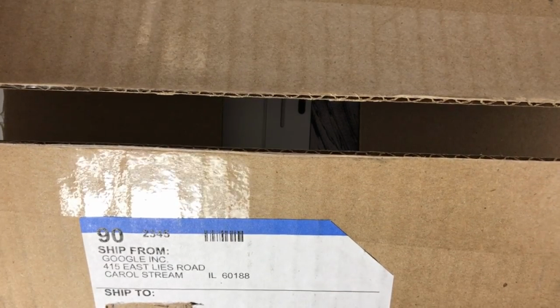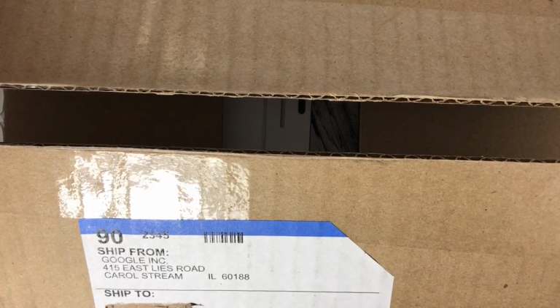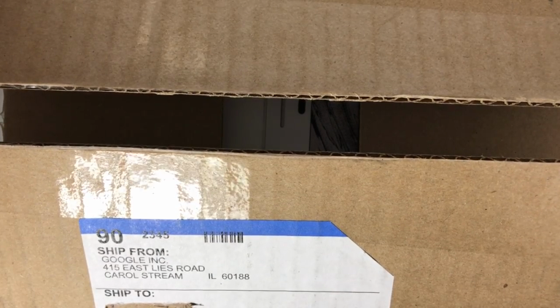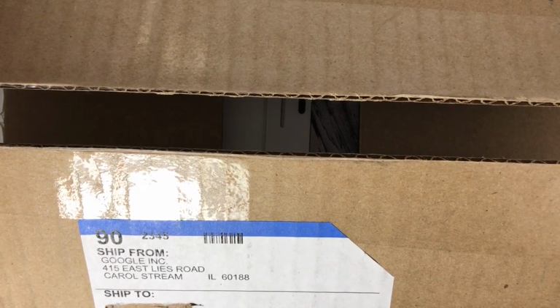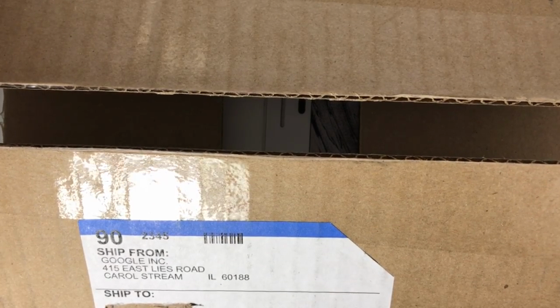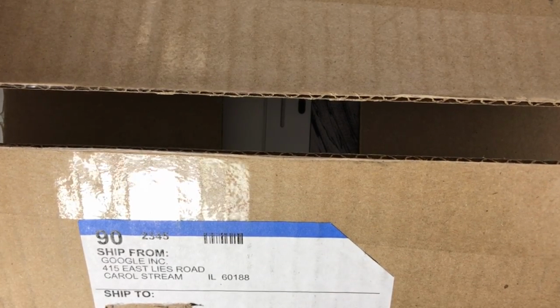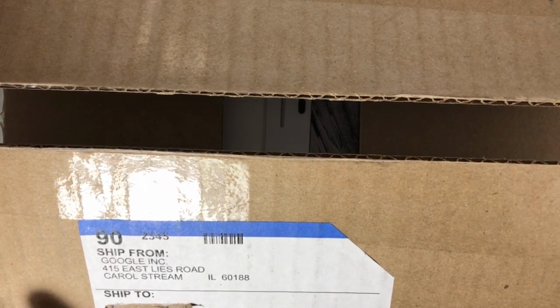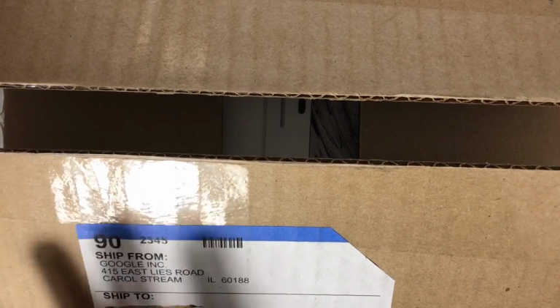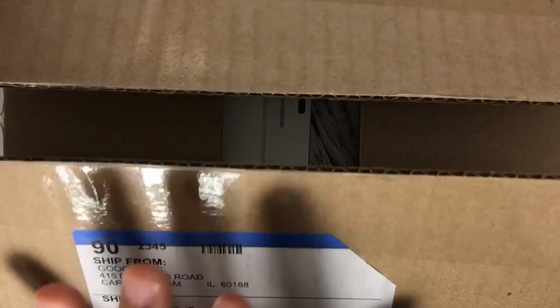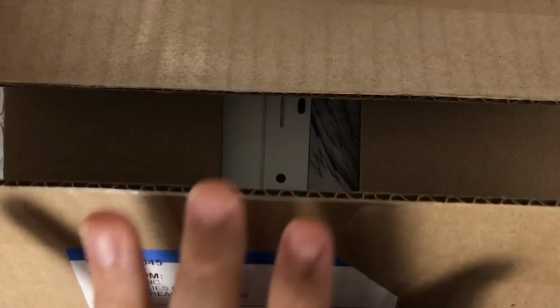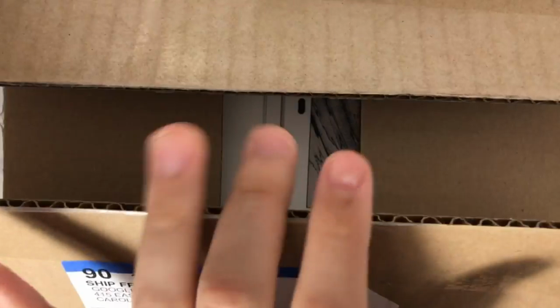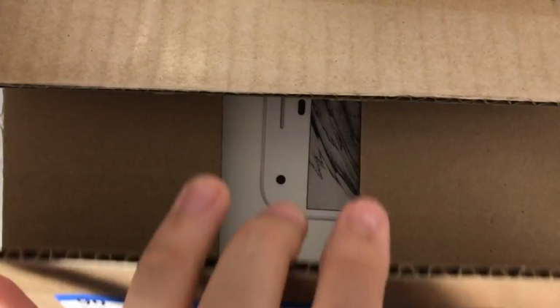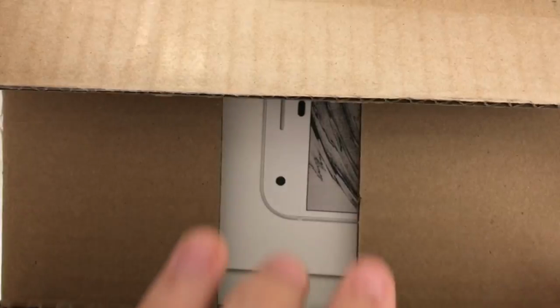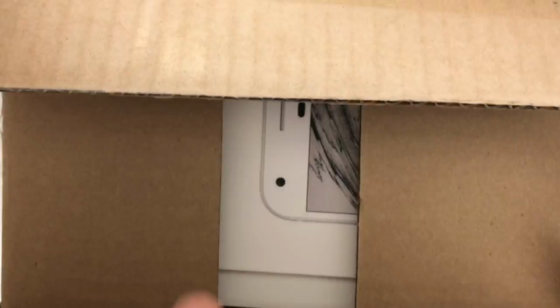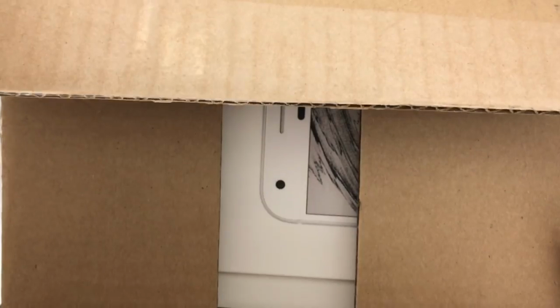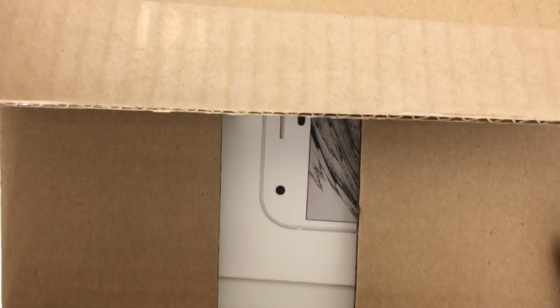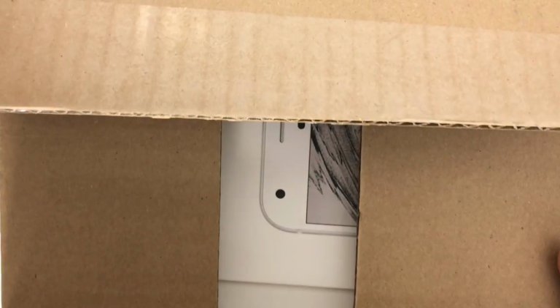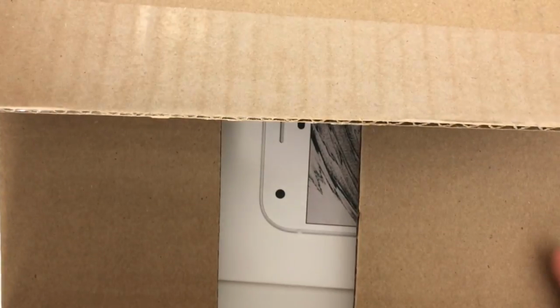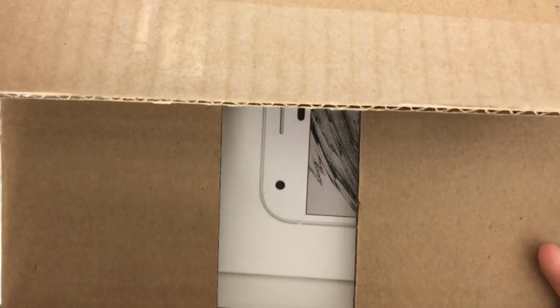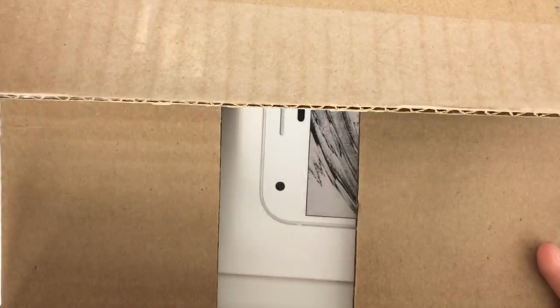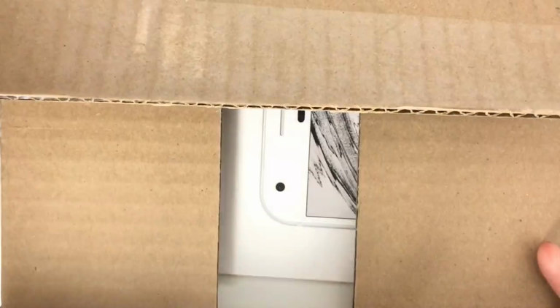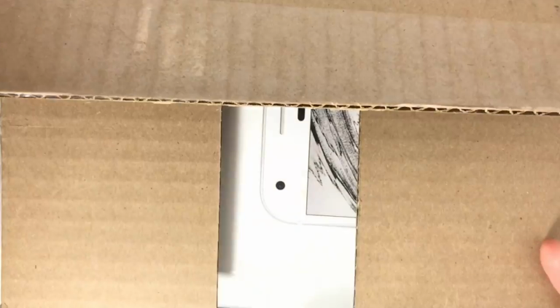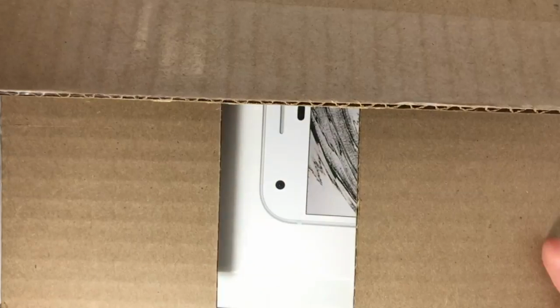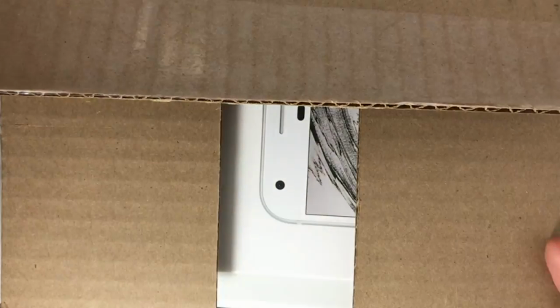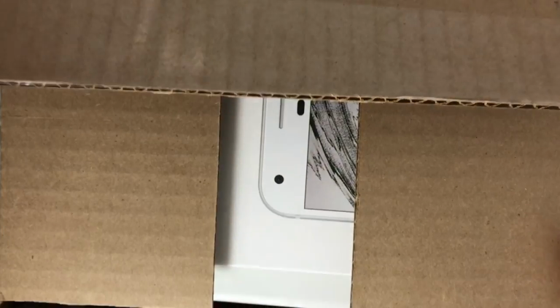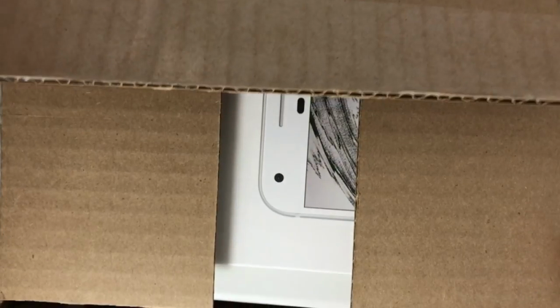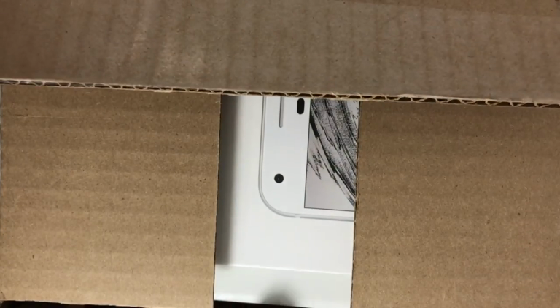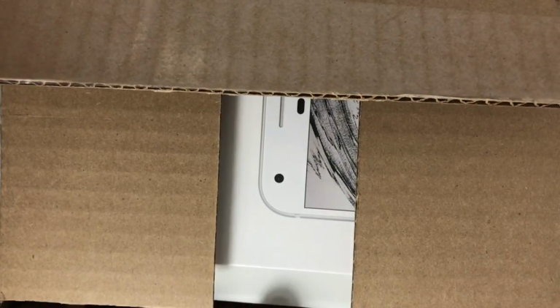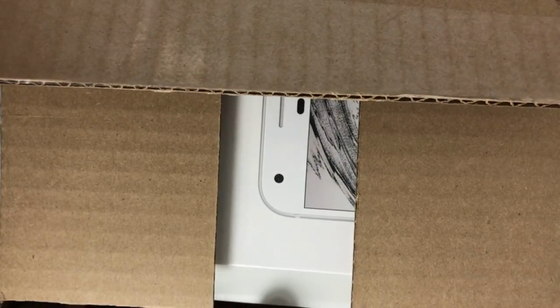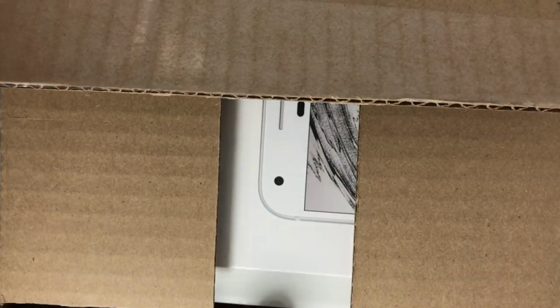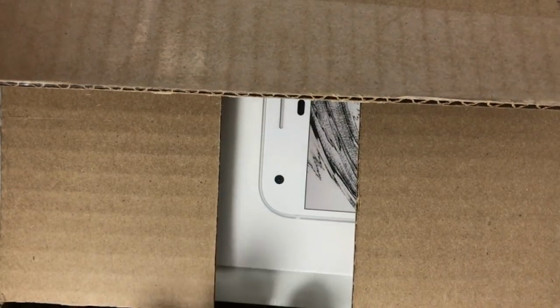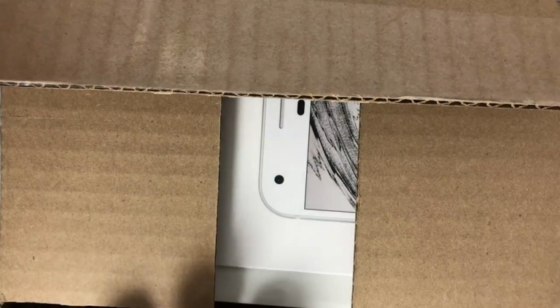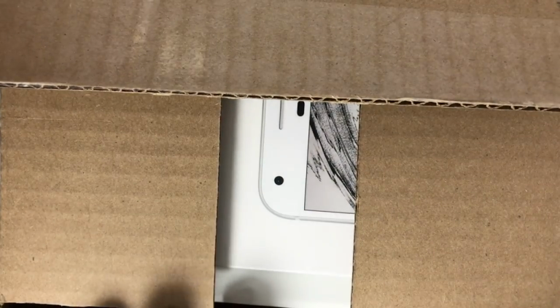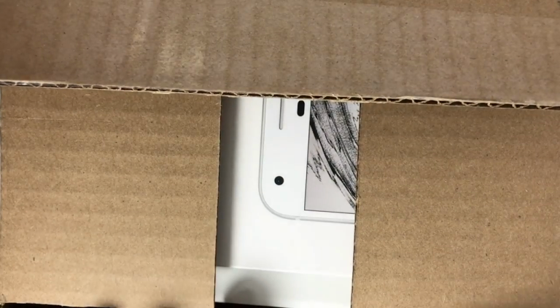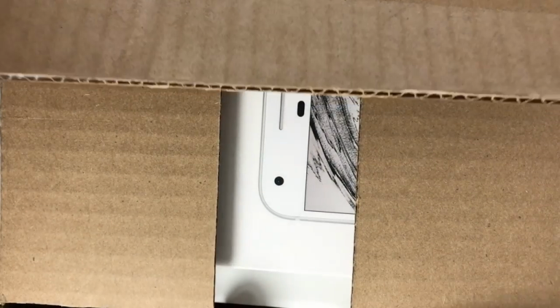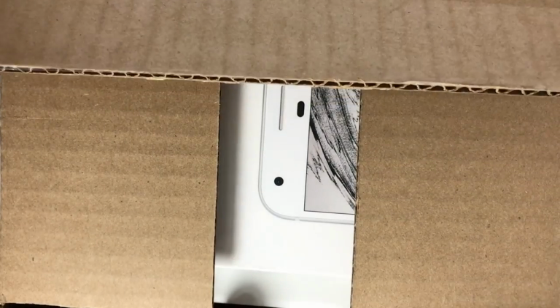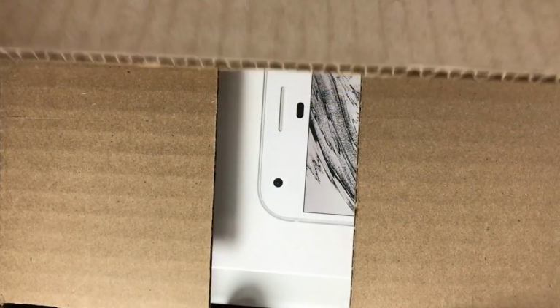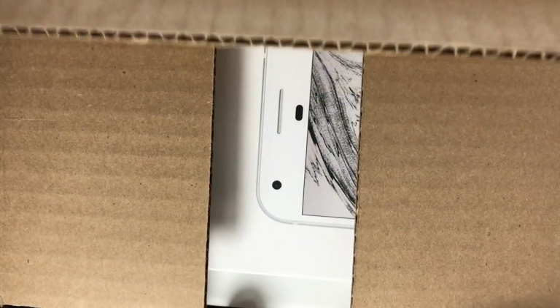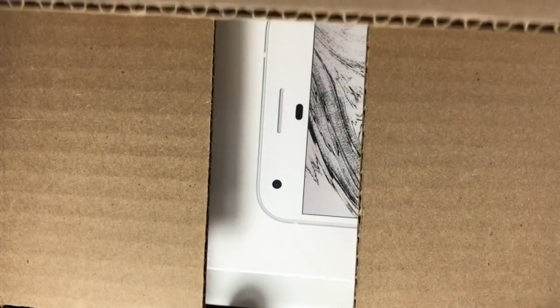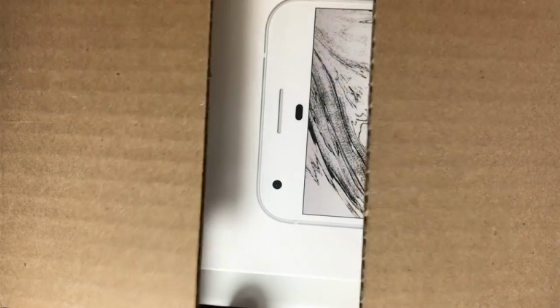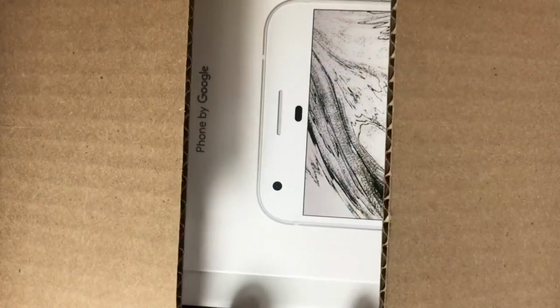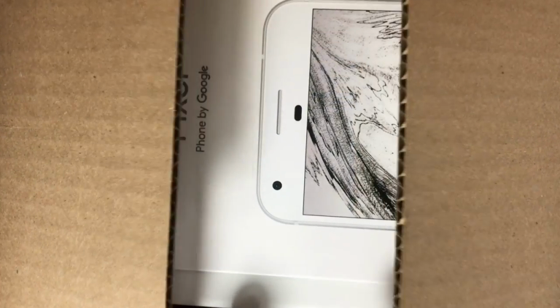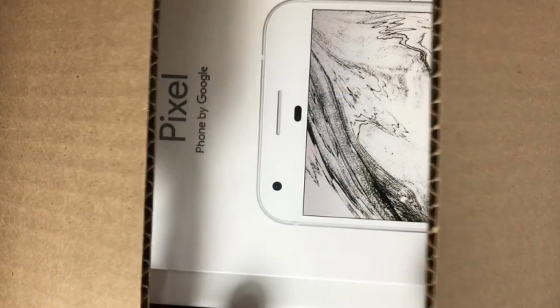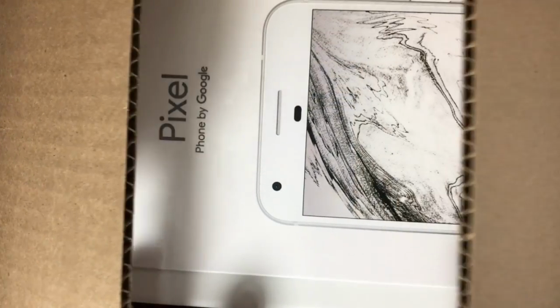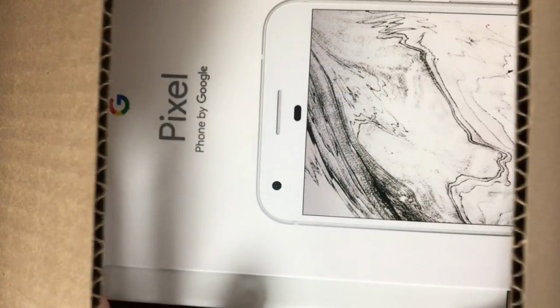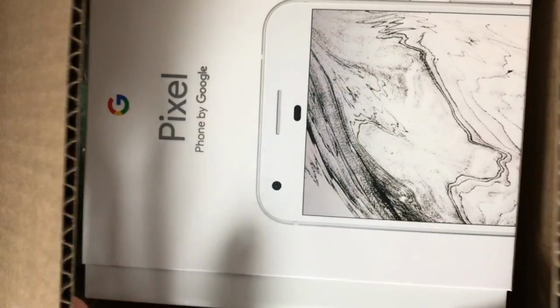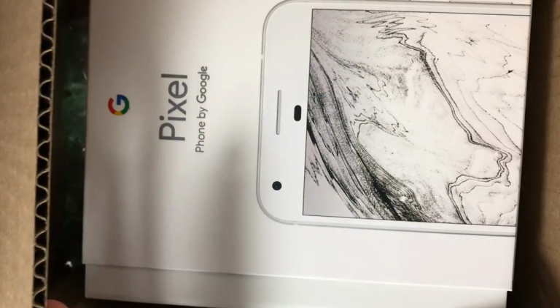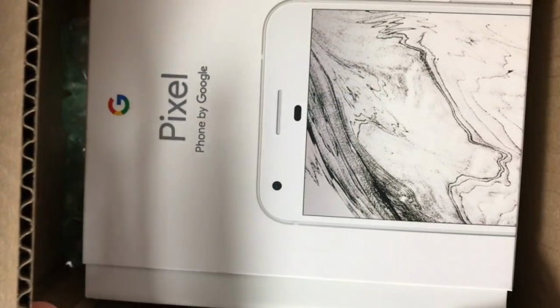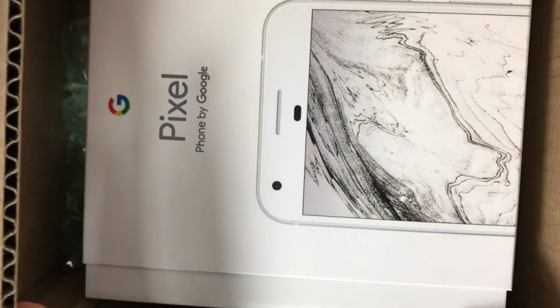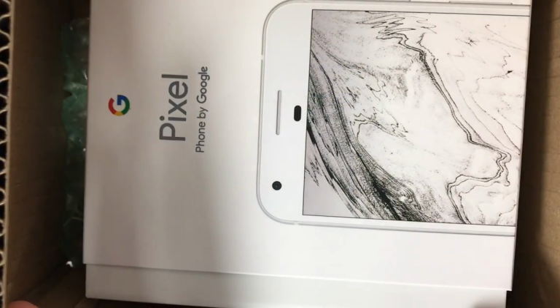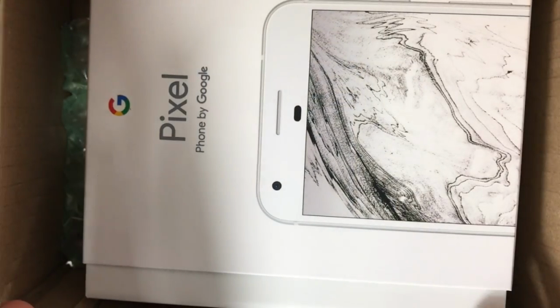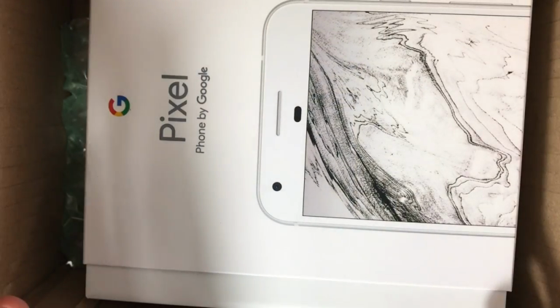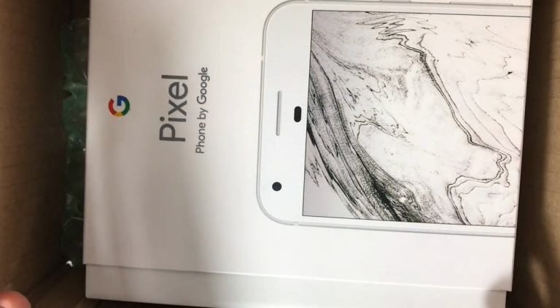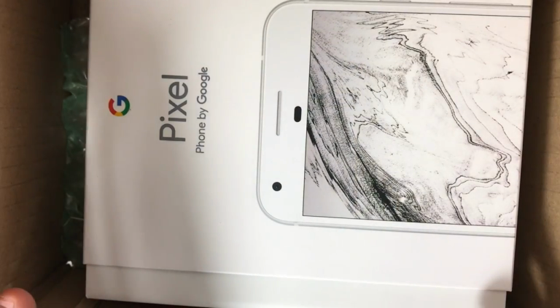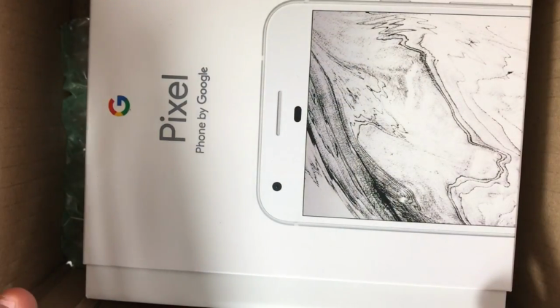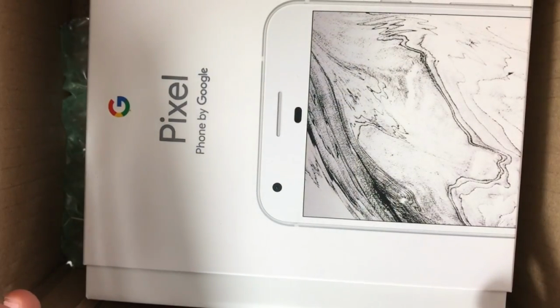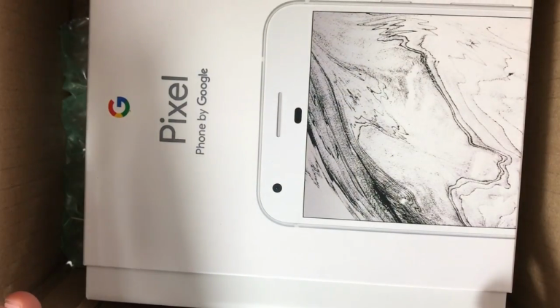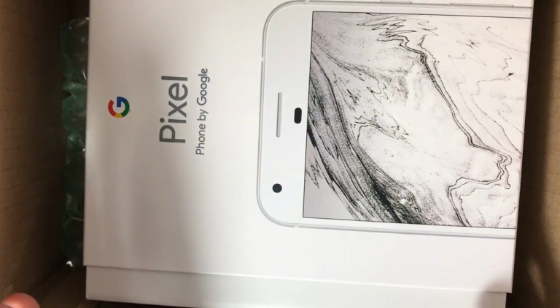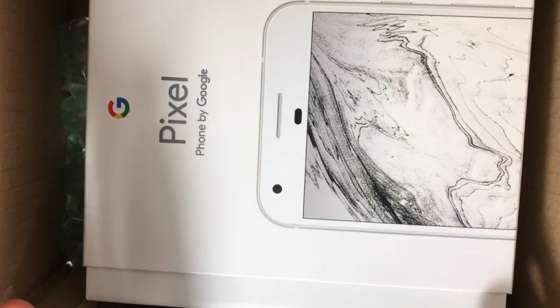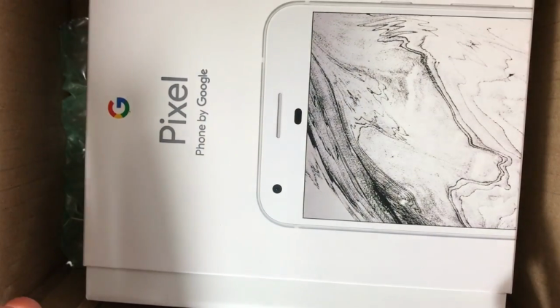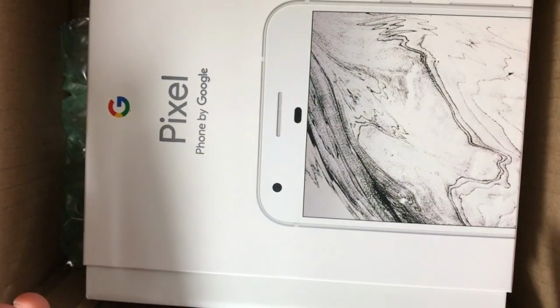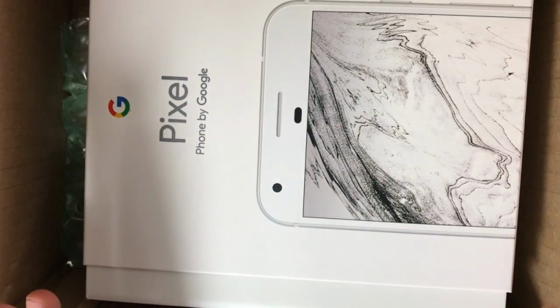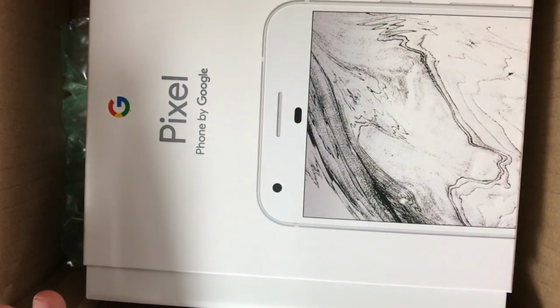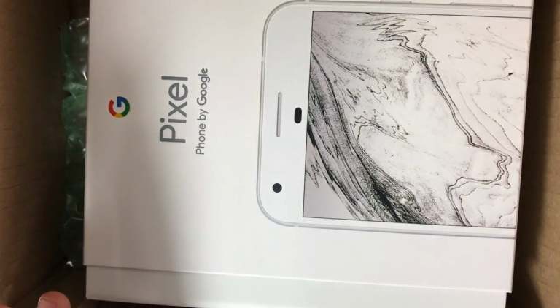Operation iDroid here, and in this video we're going to be unboxing the new Google Pixel.